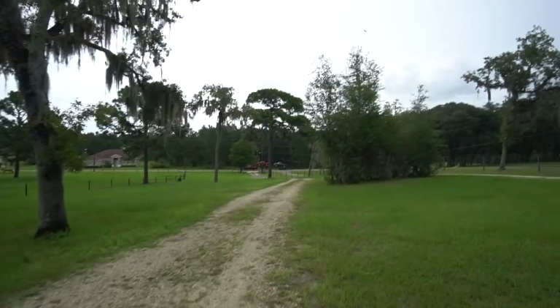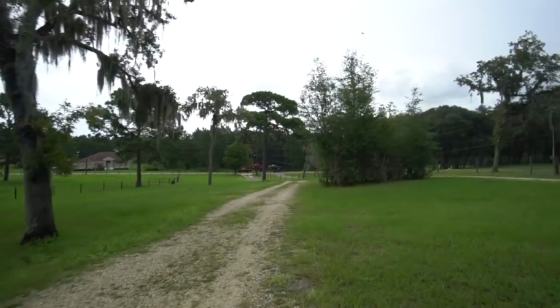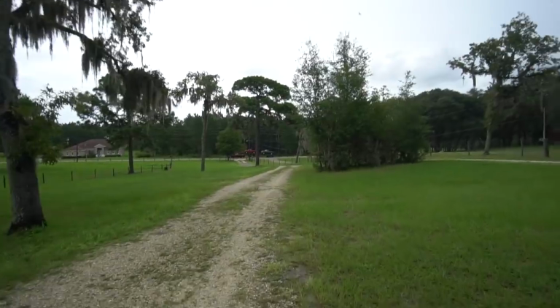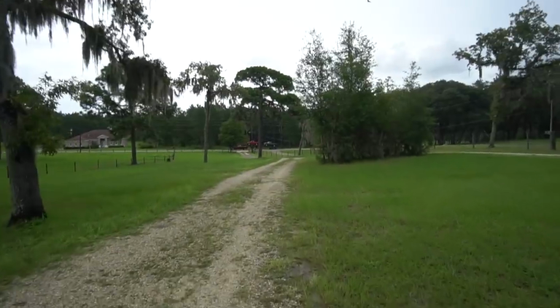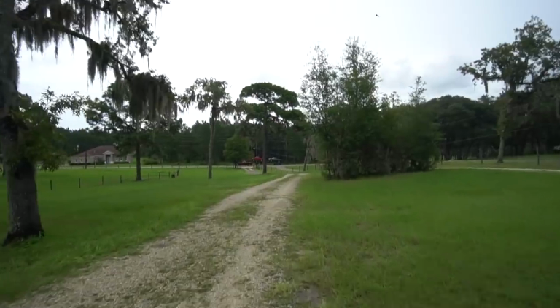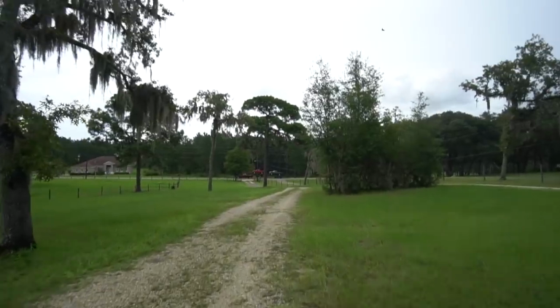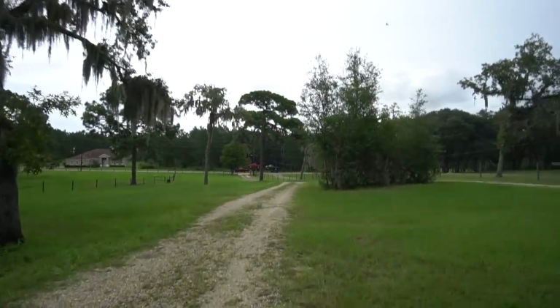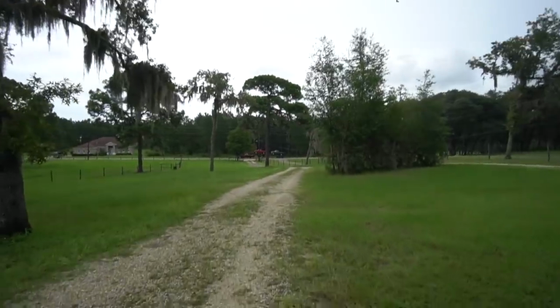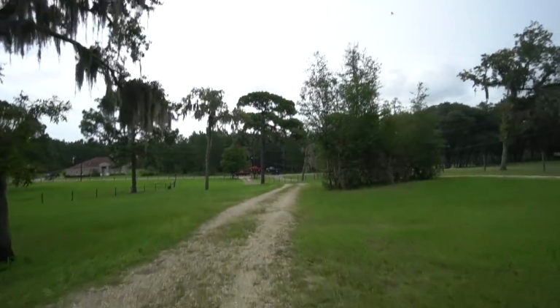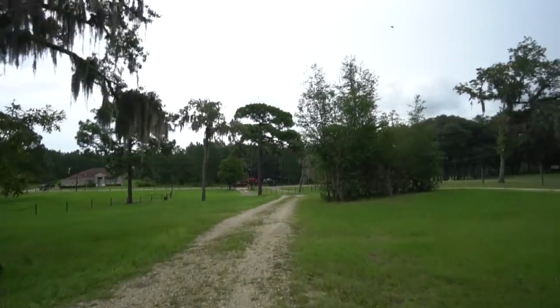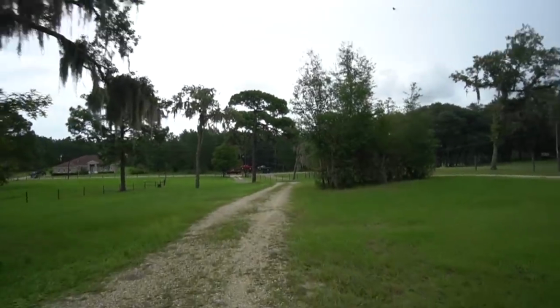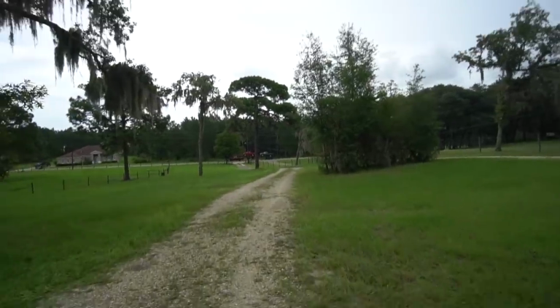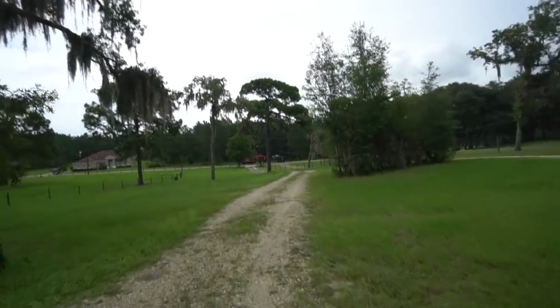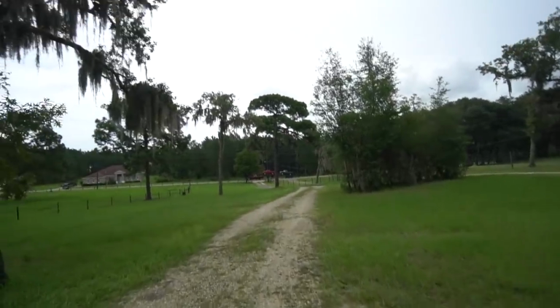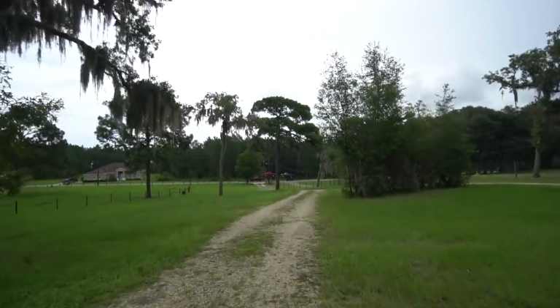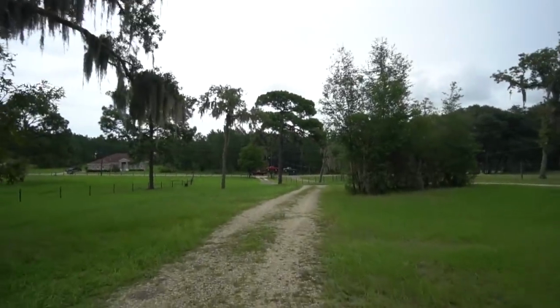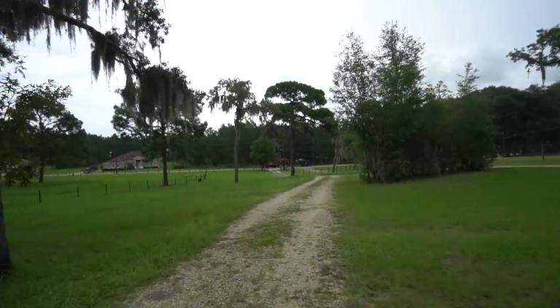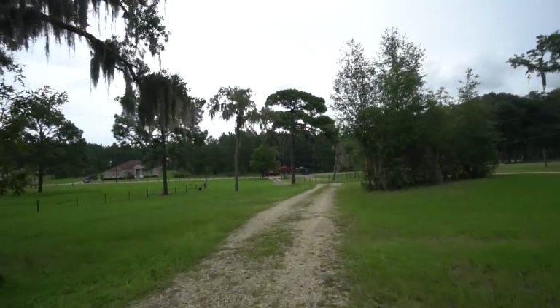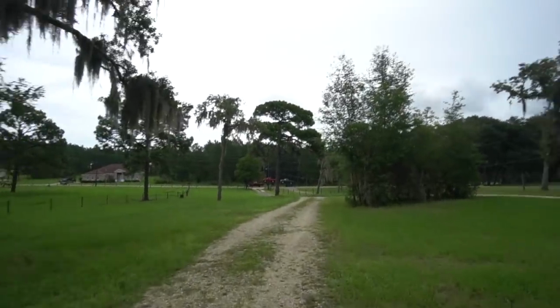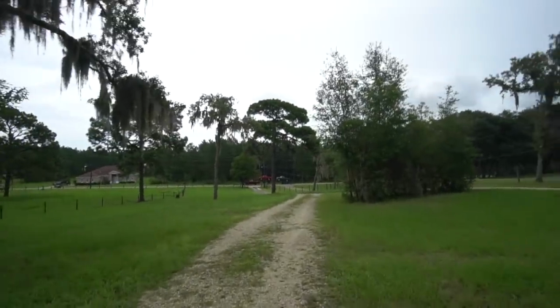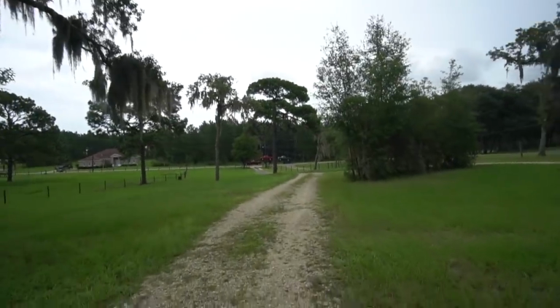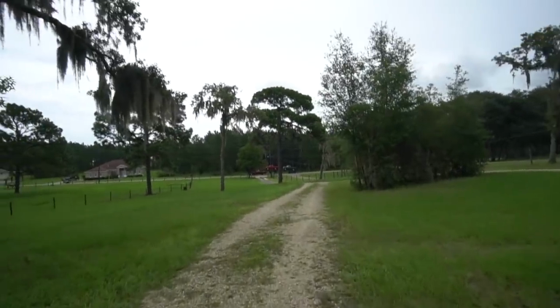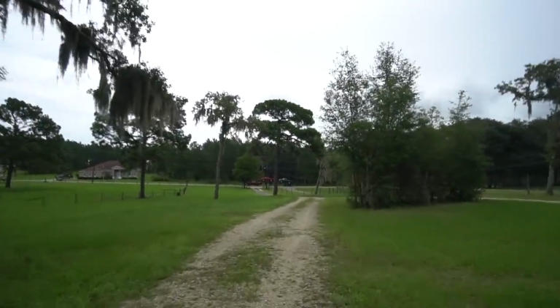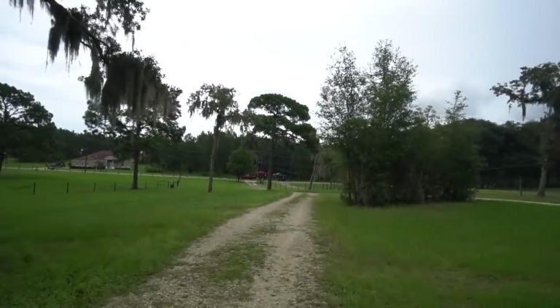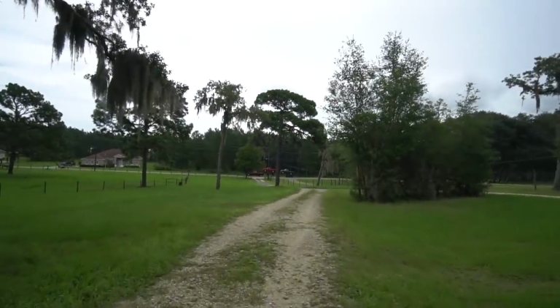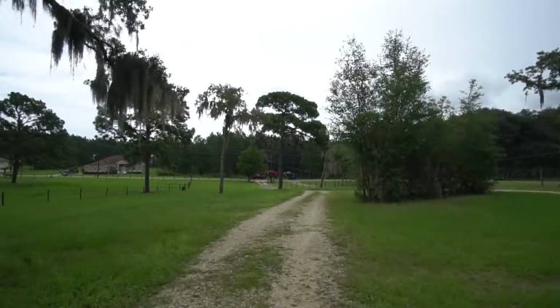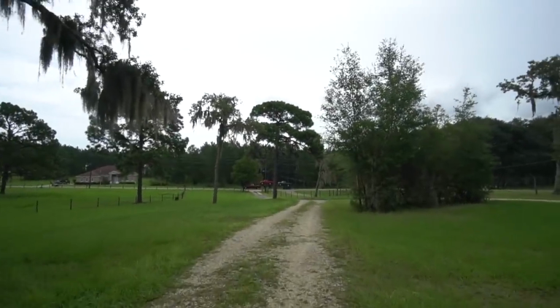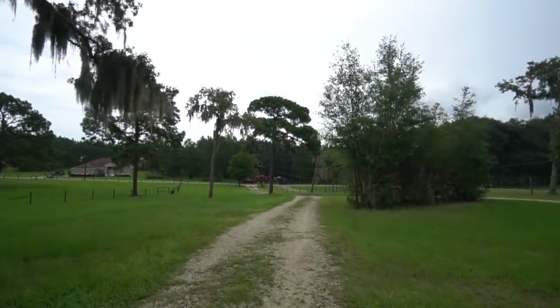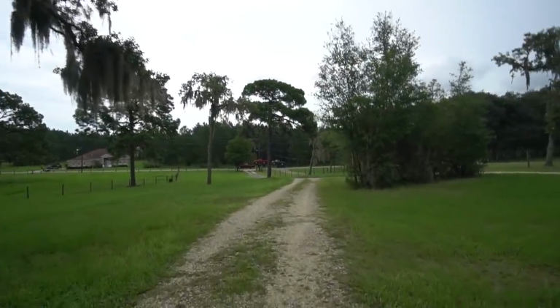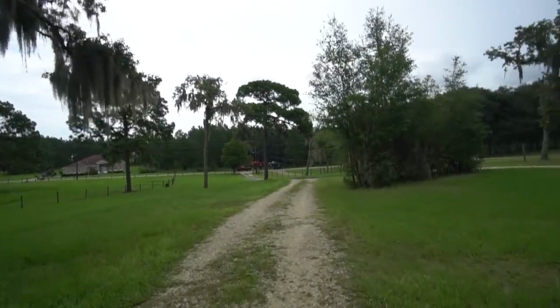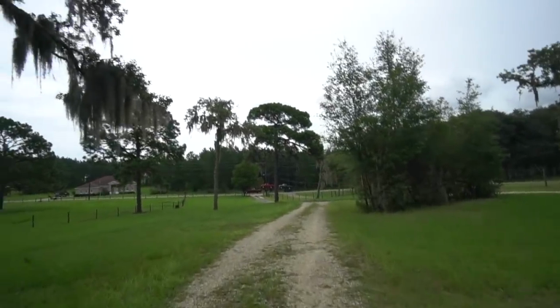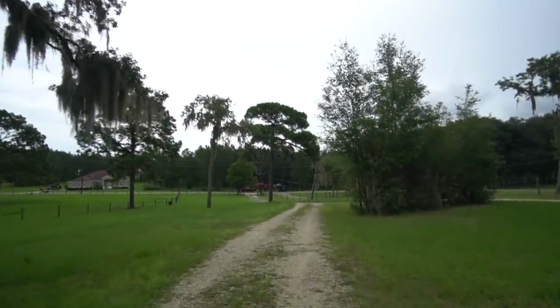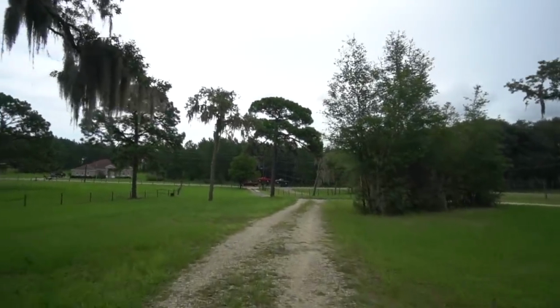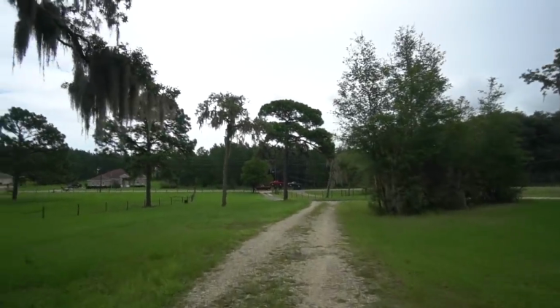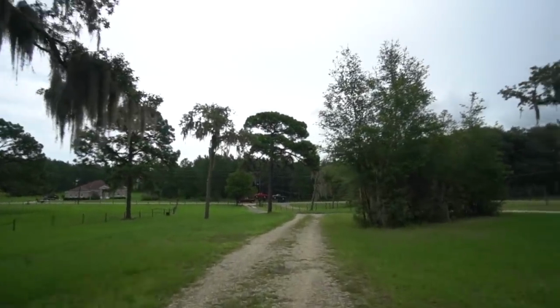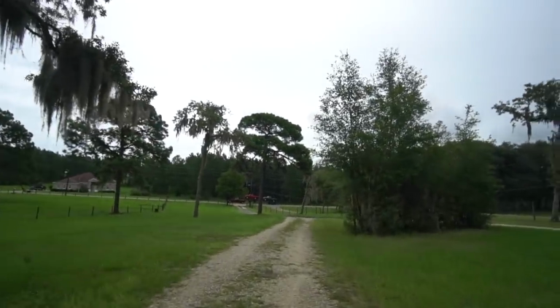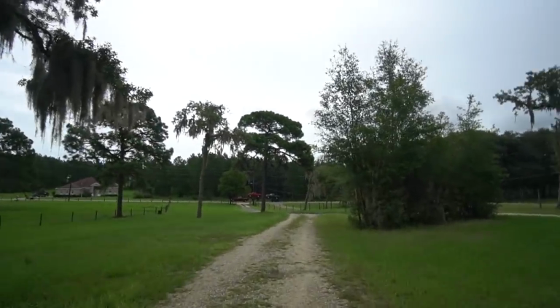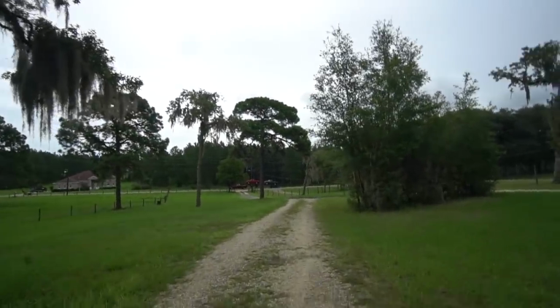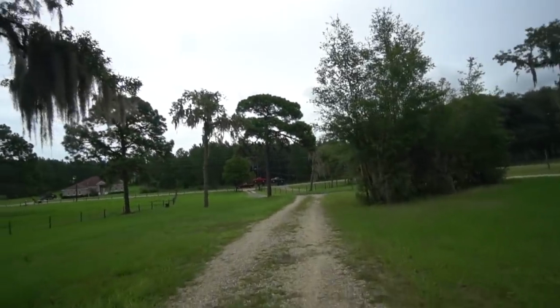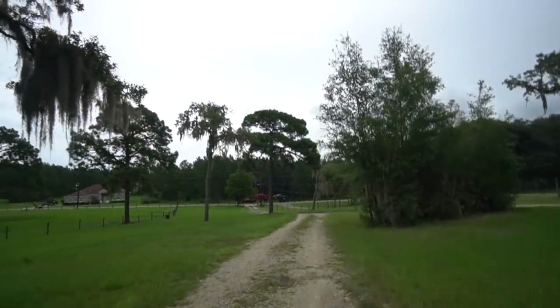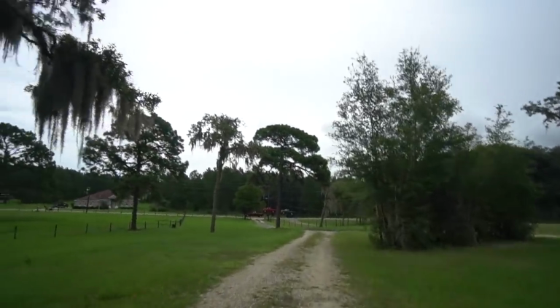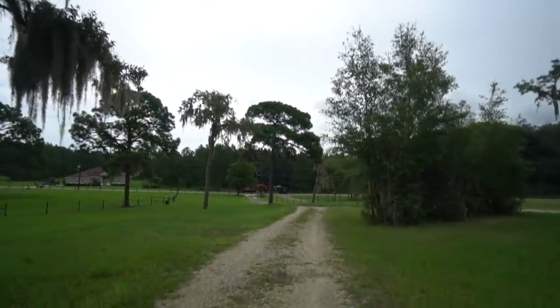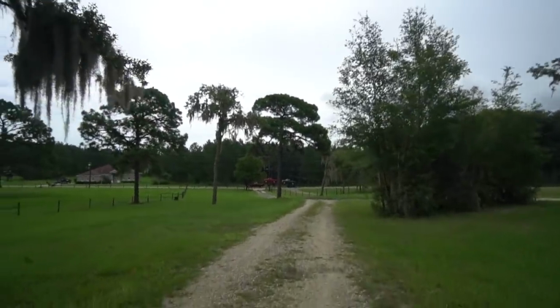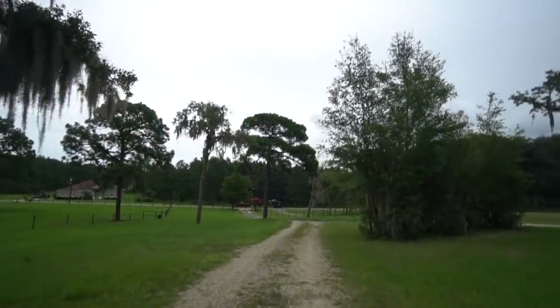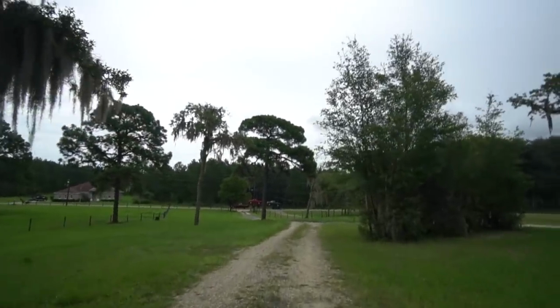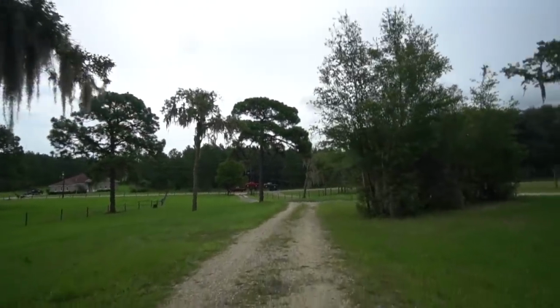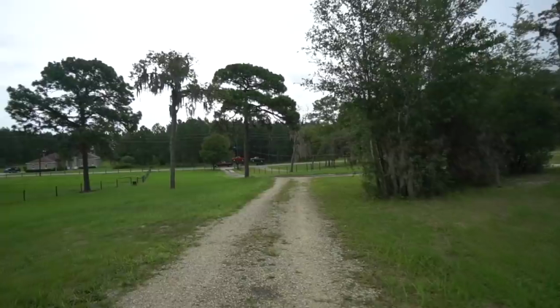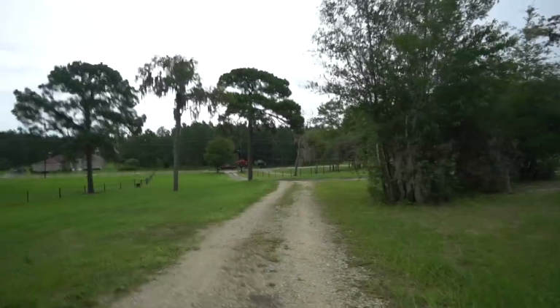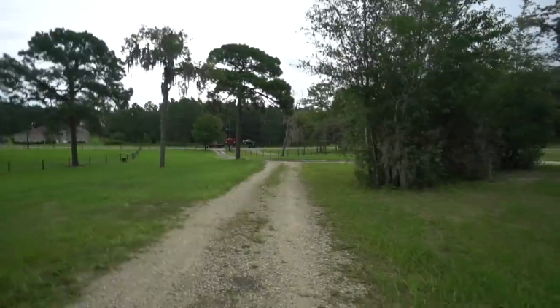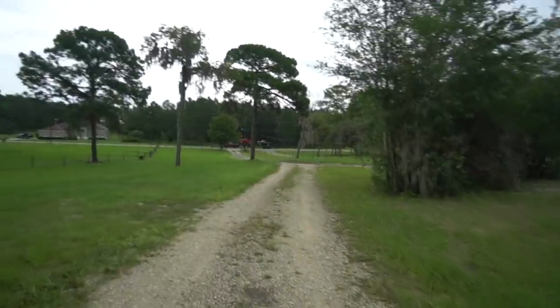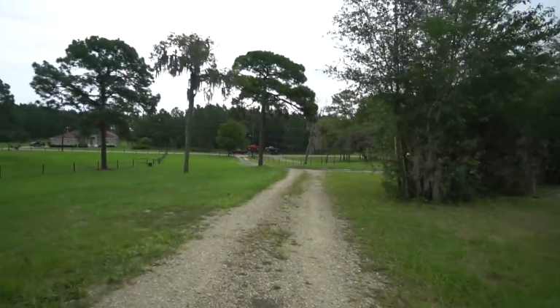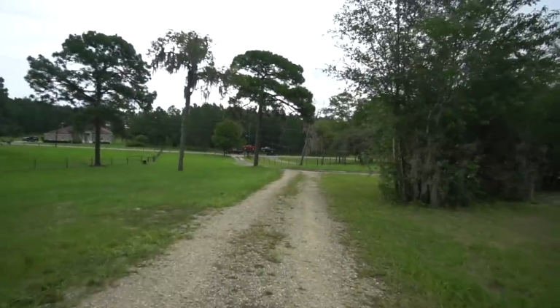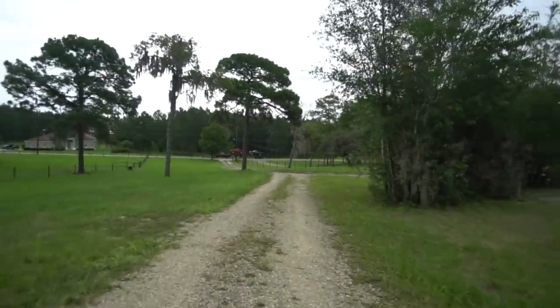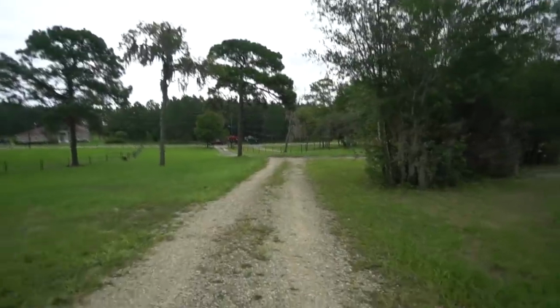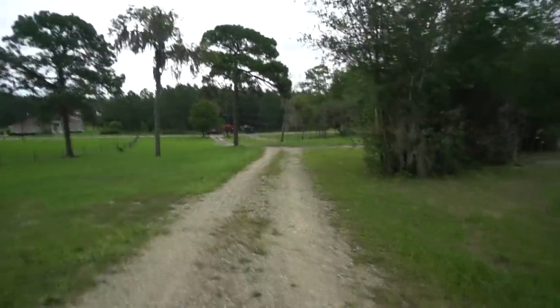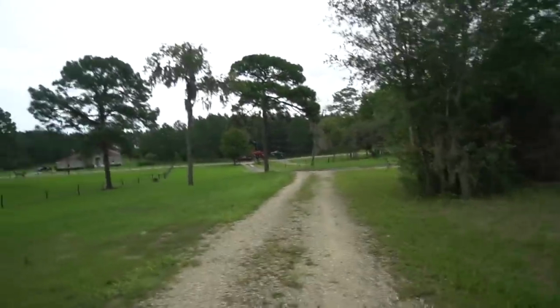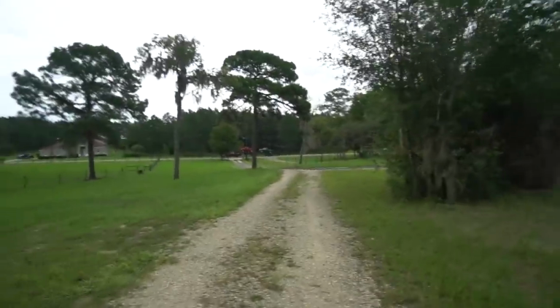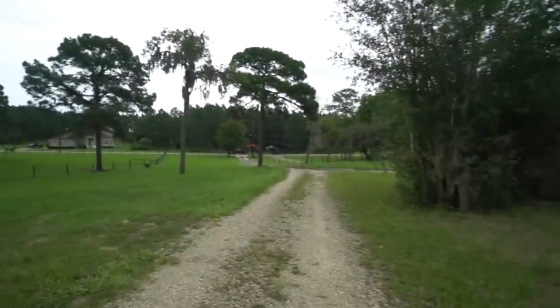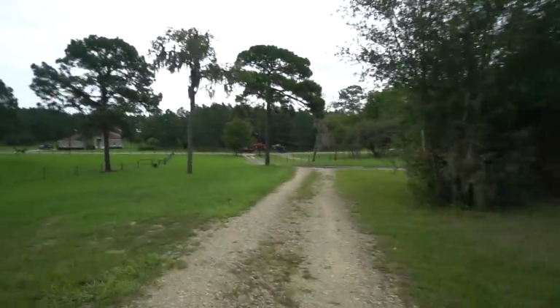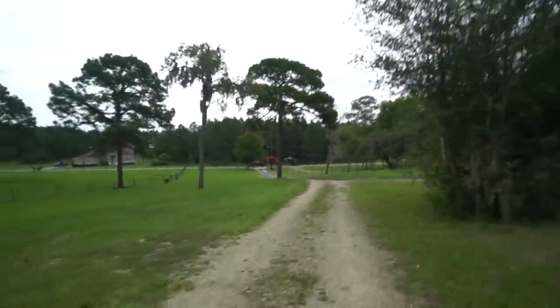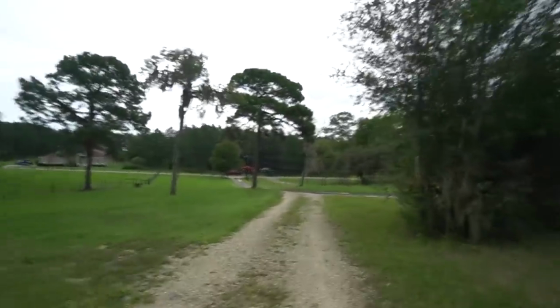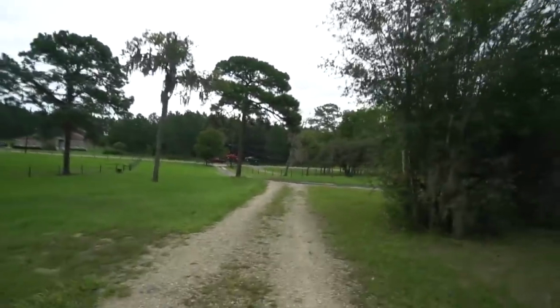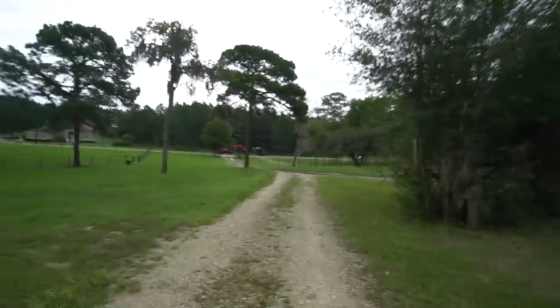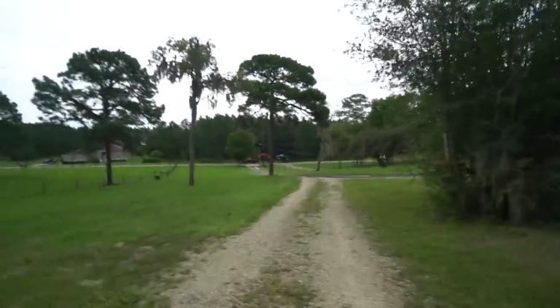My new truck is here. Can you see it? It's way down there. Getting my aerobics in for the day.